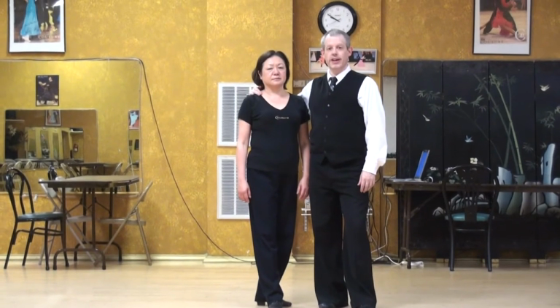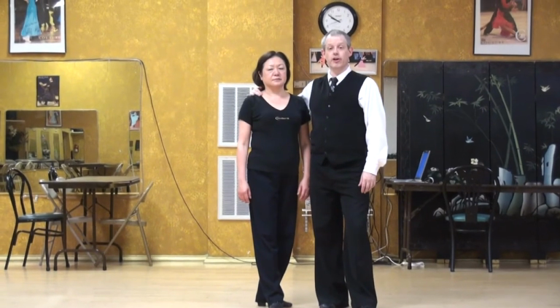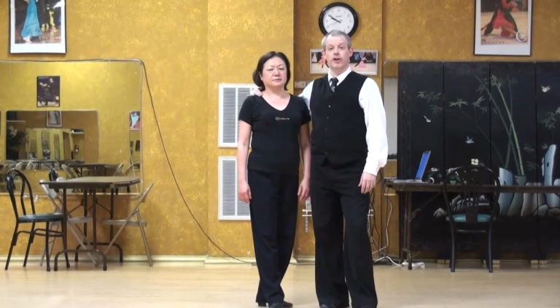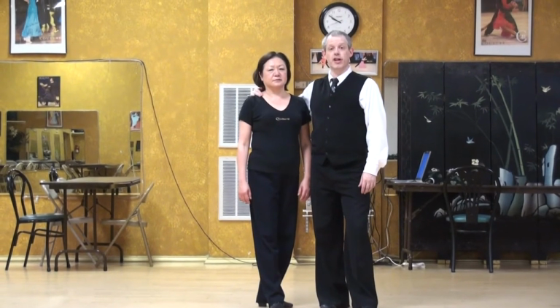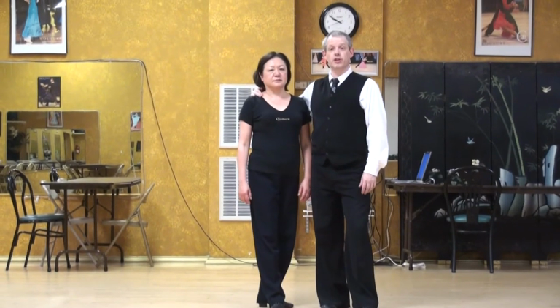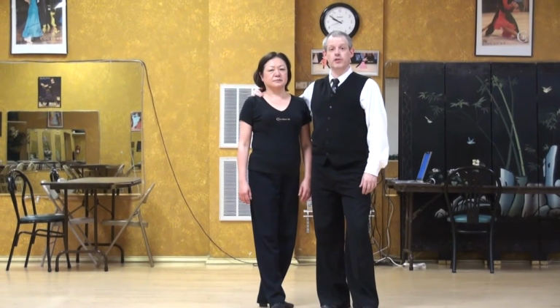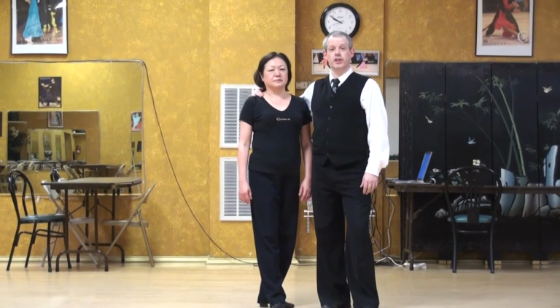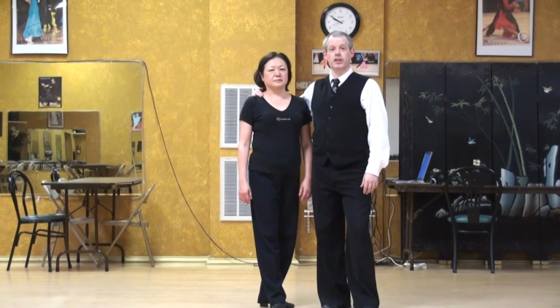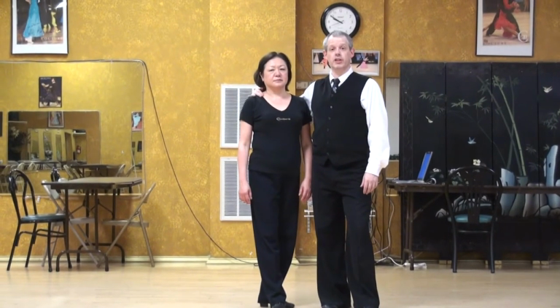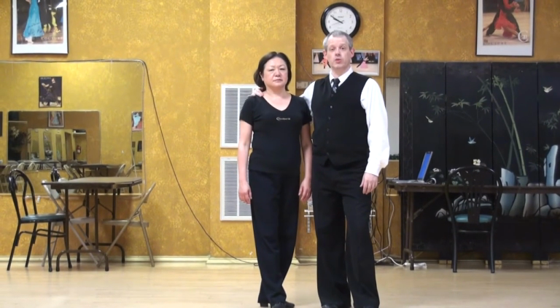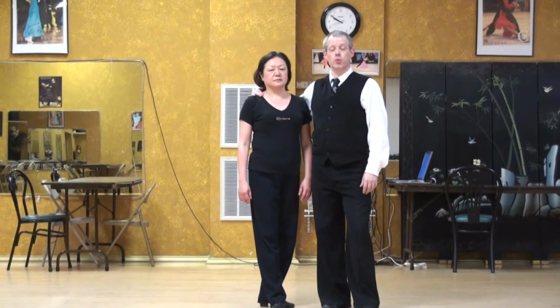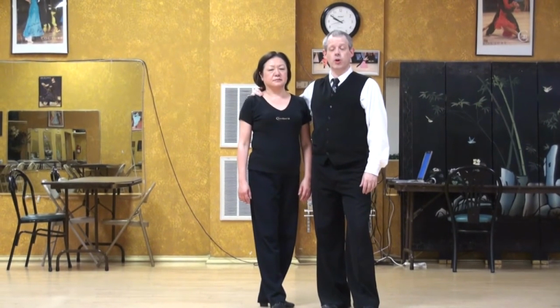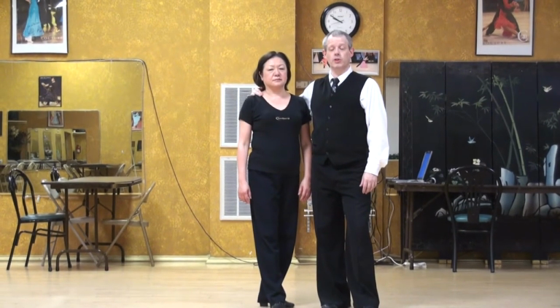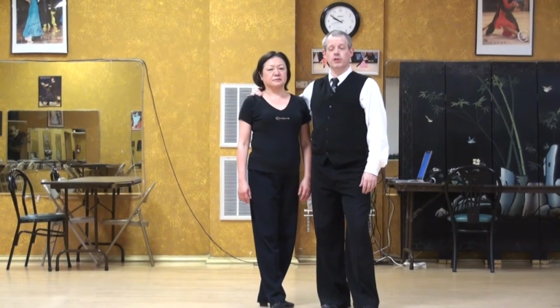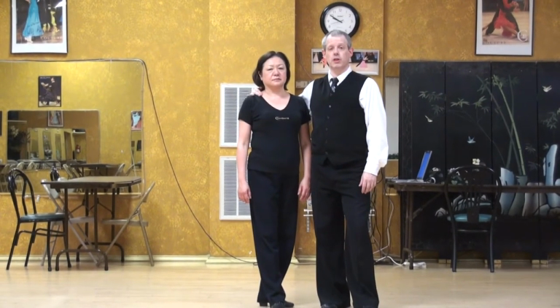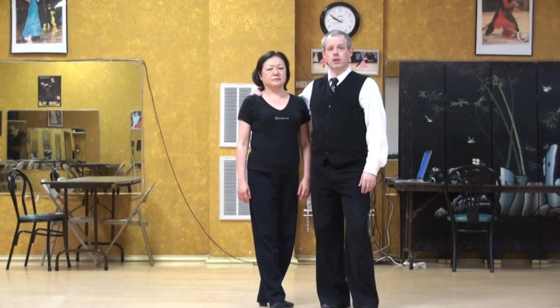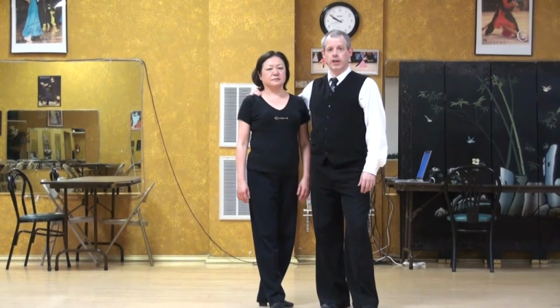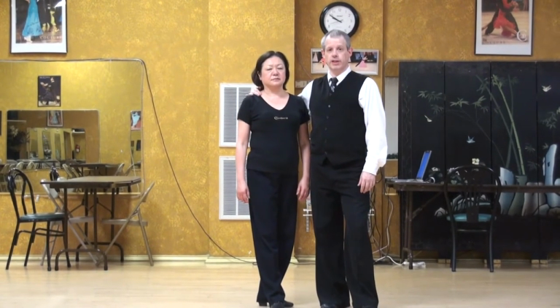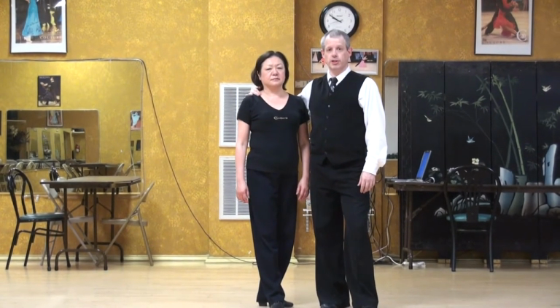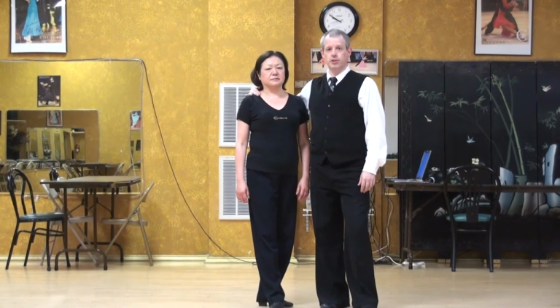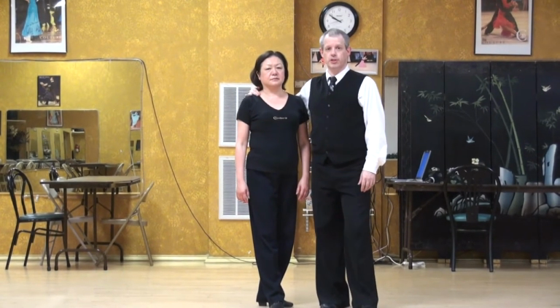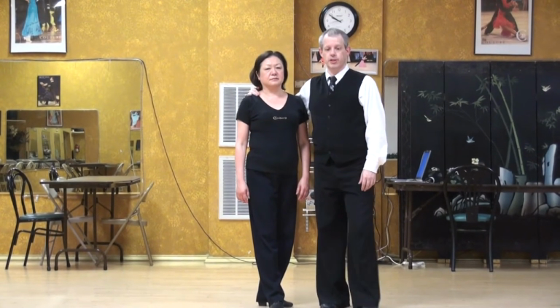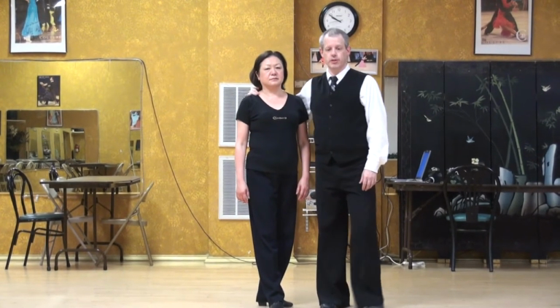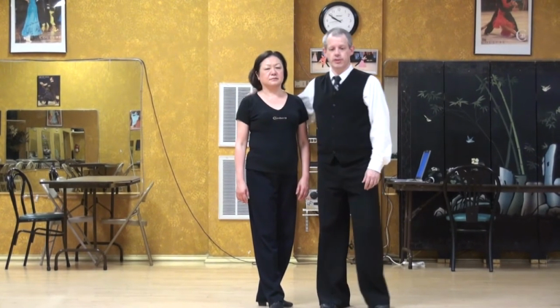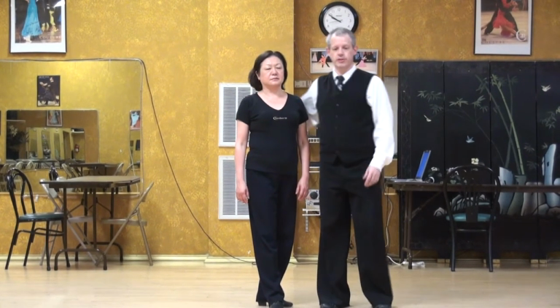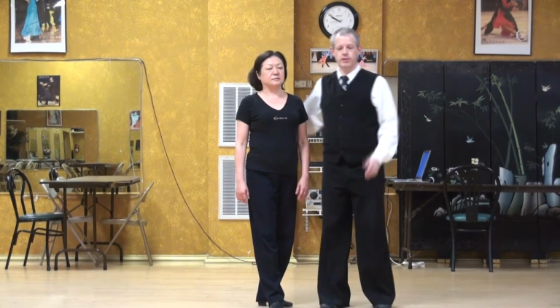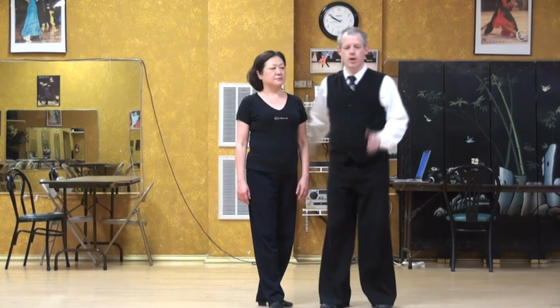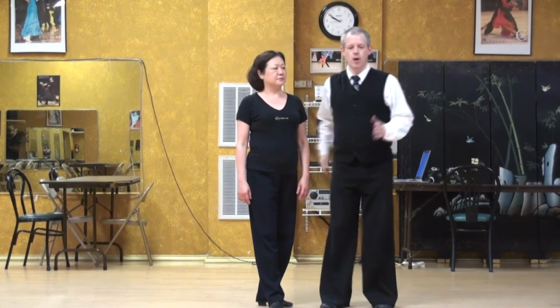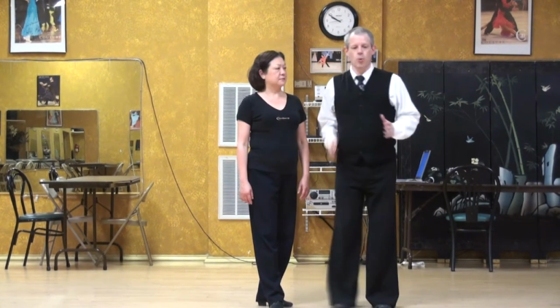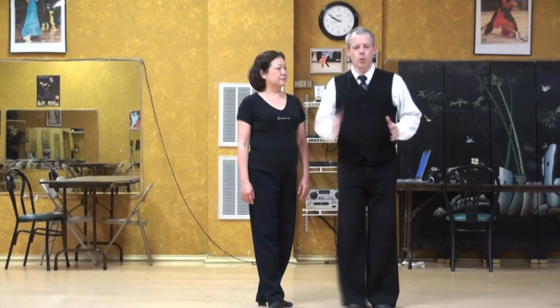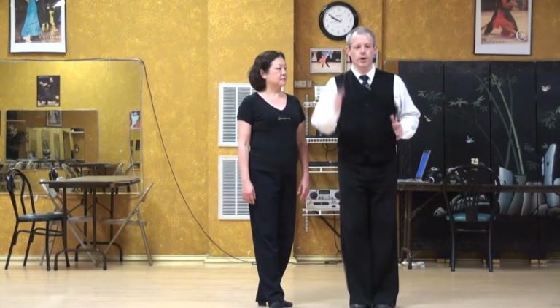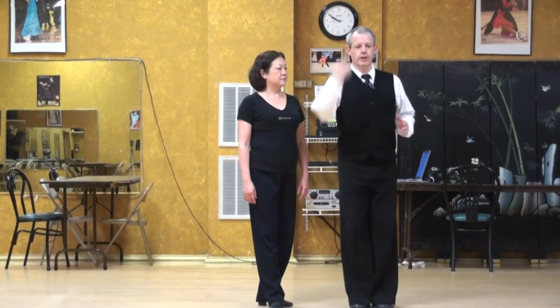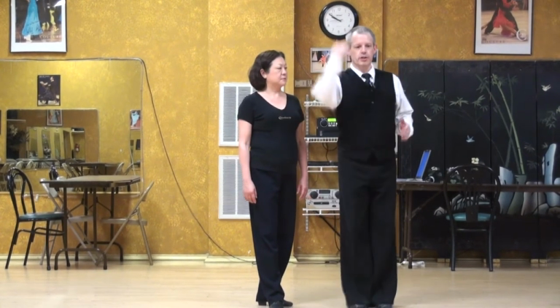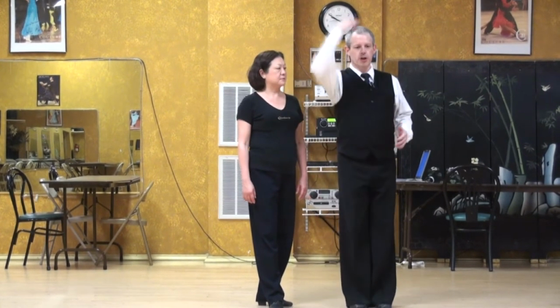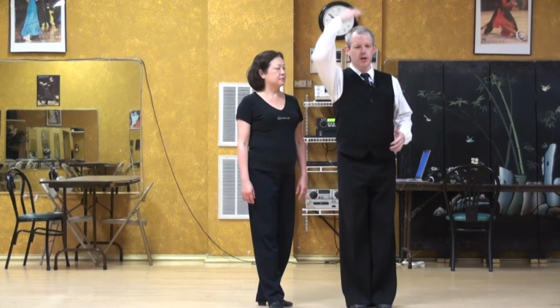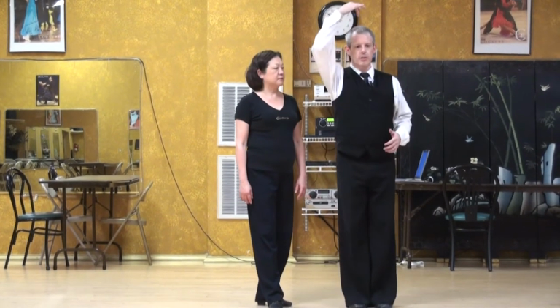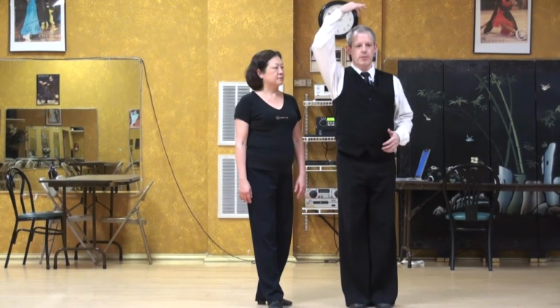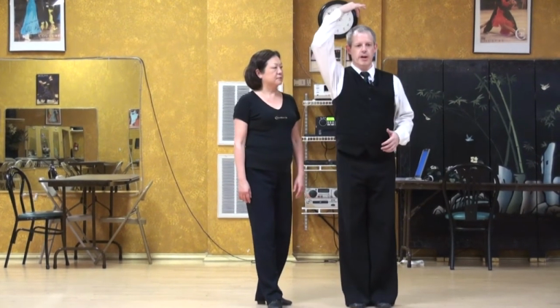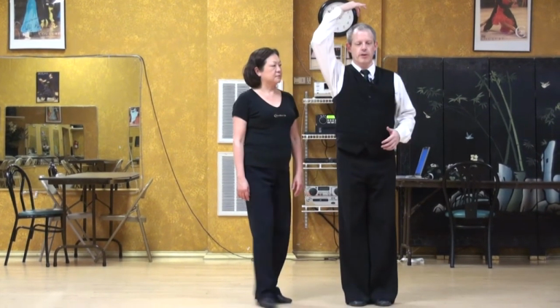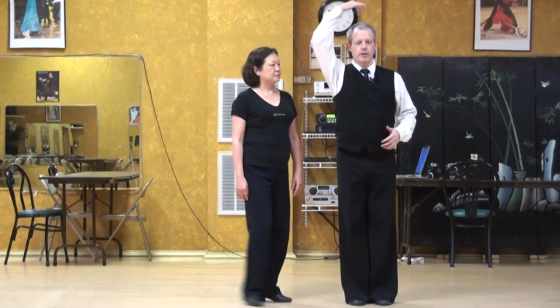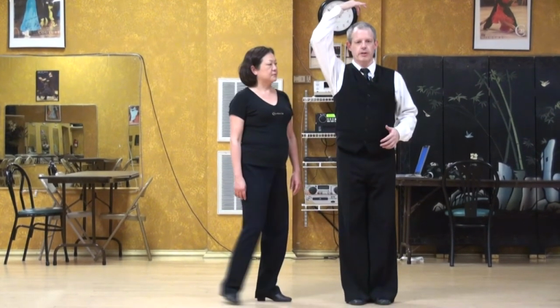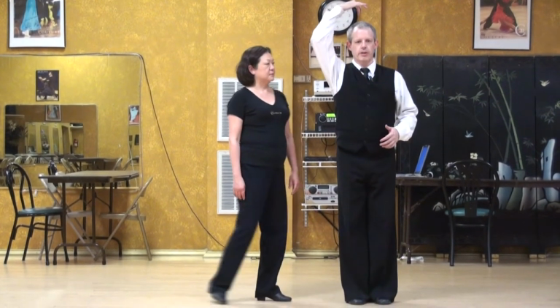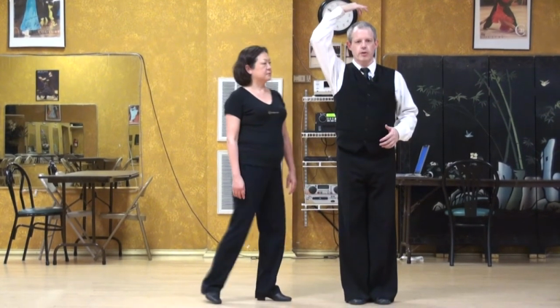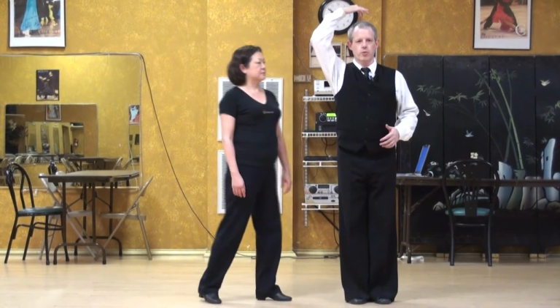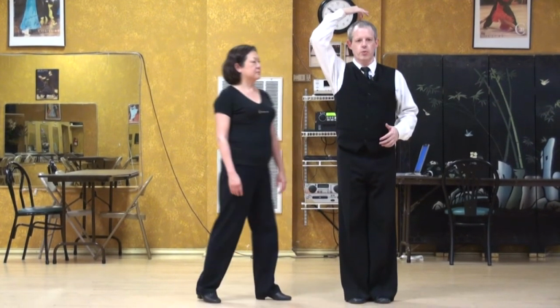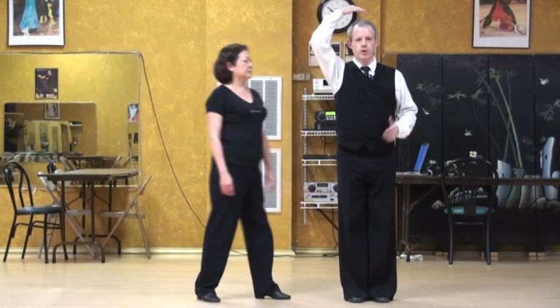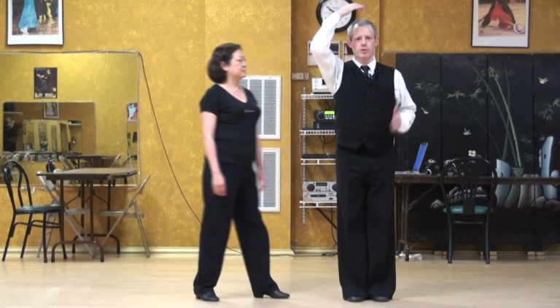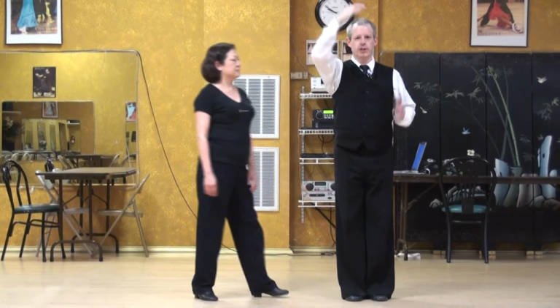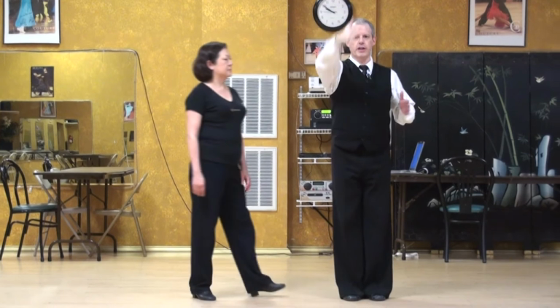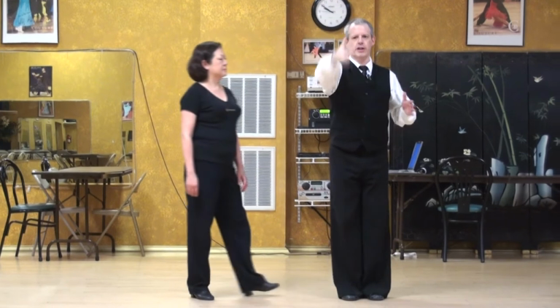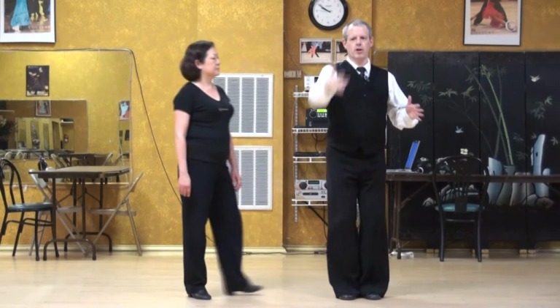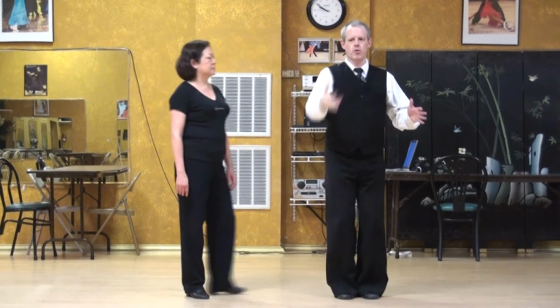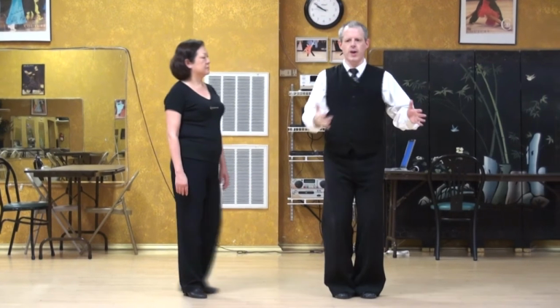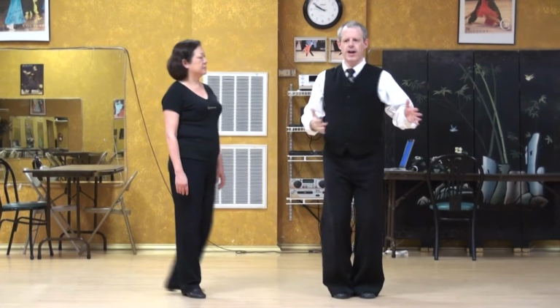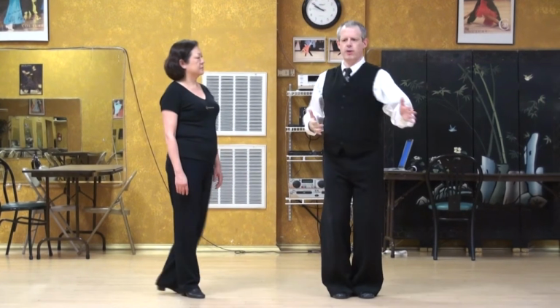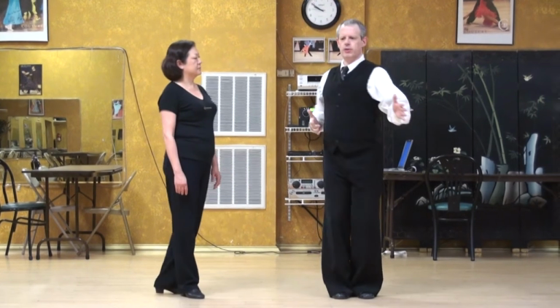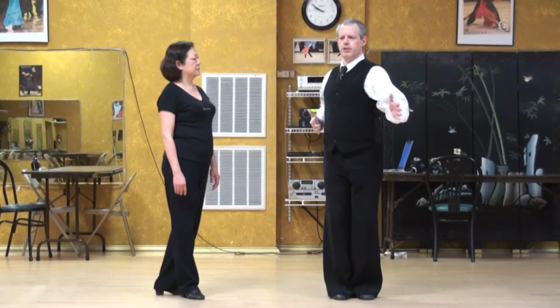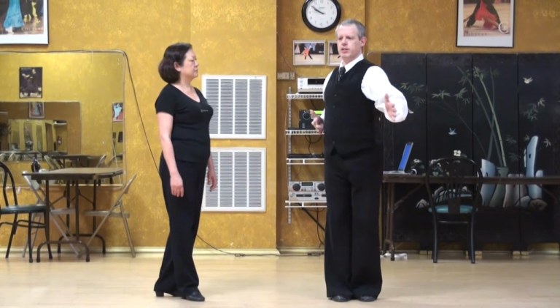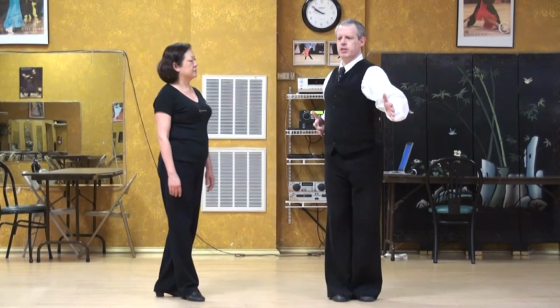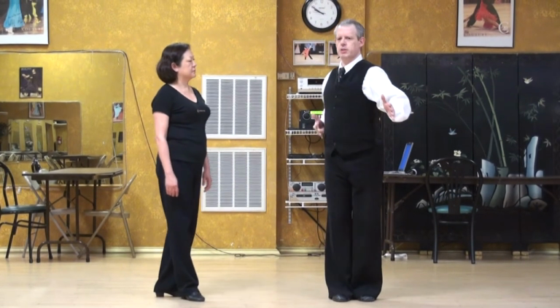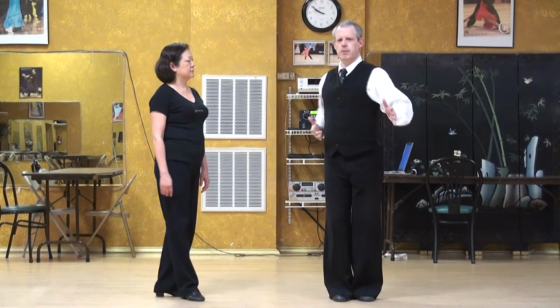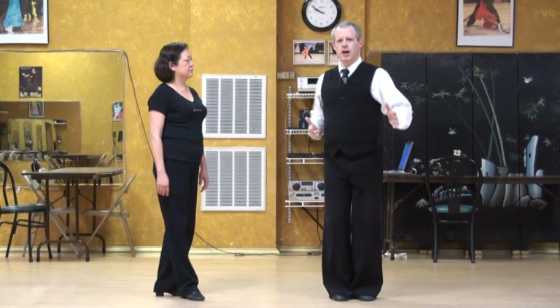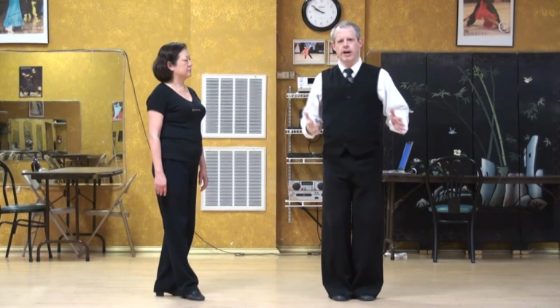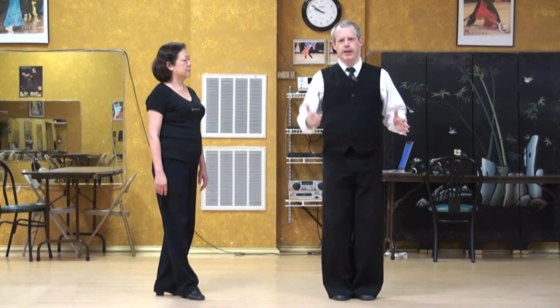International Viennese Waltz Lecture Series. We're going to talk about rotating around the spine.